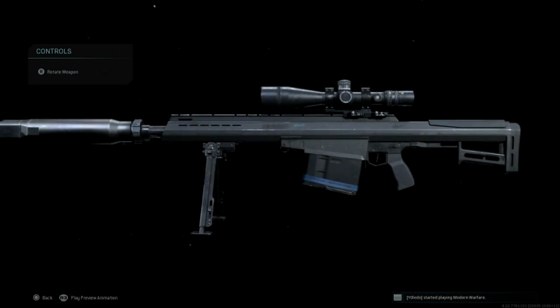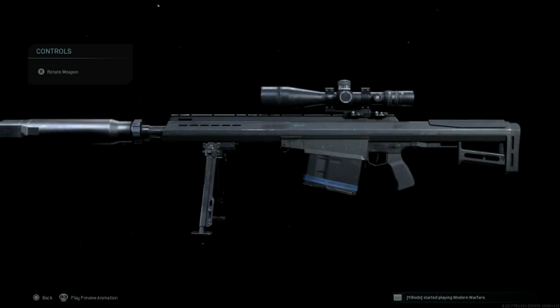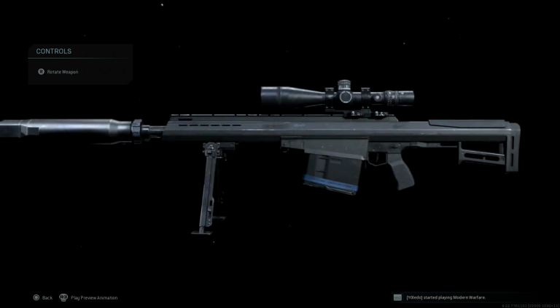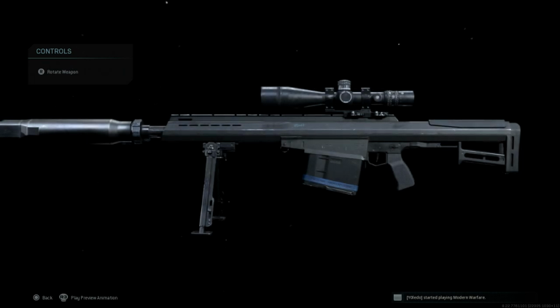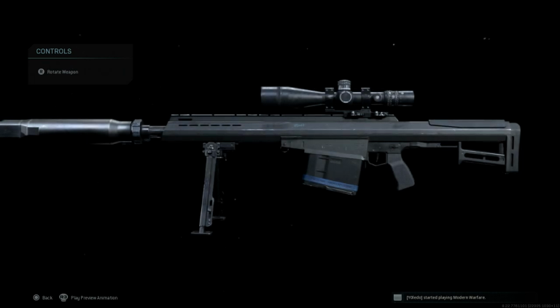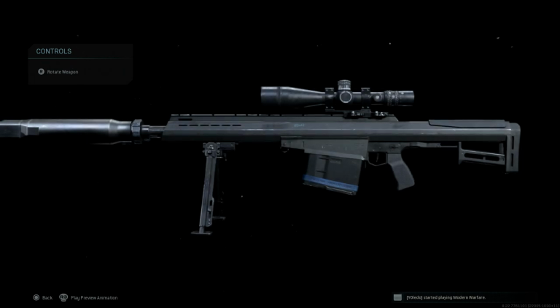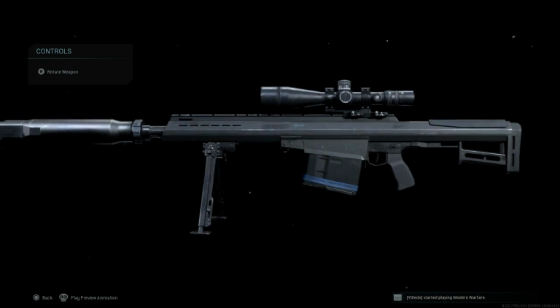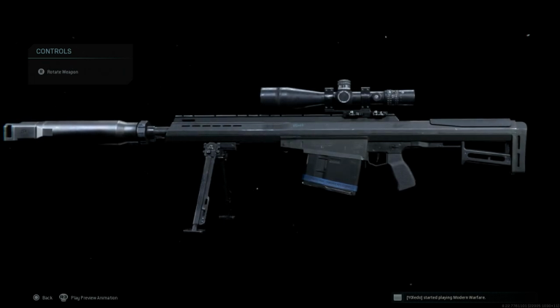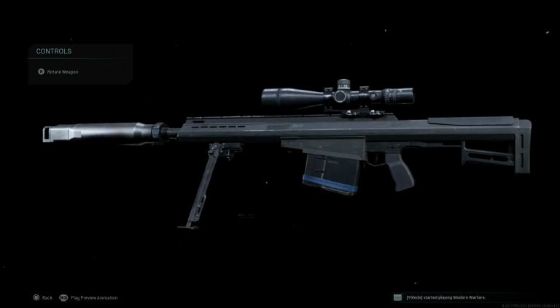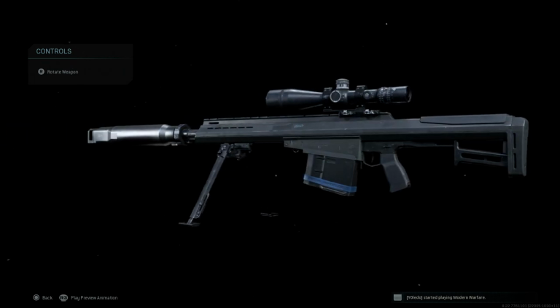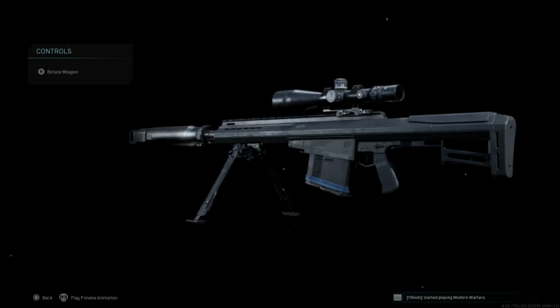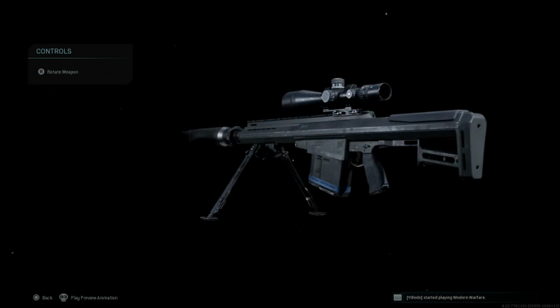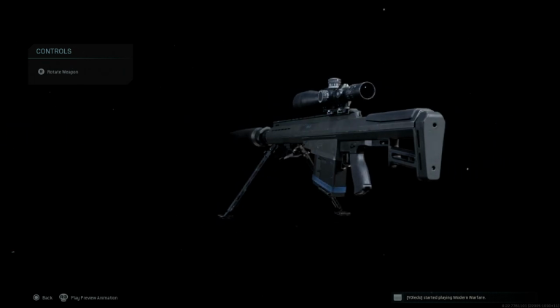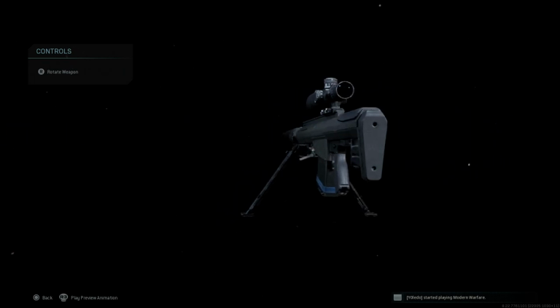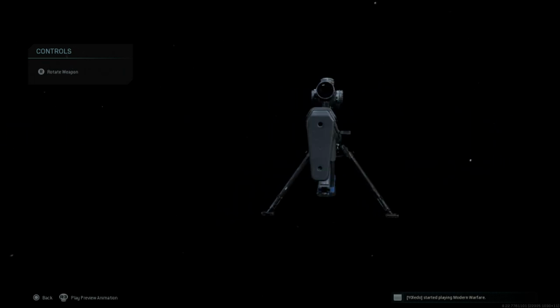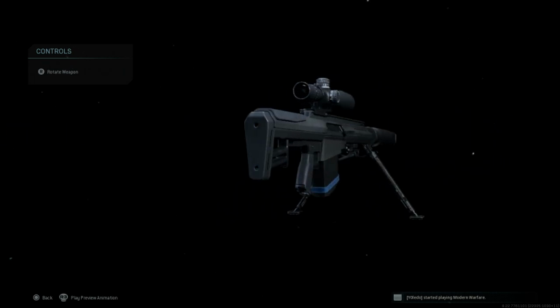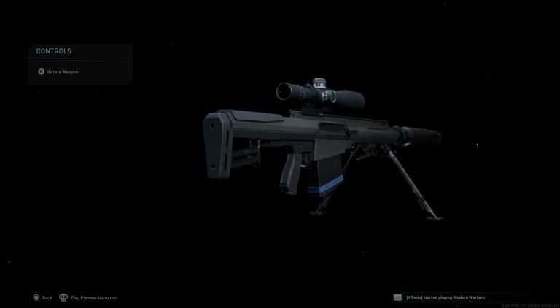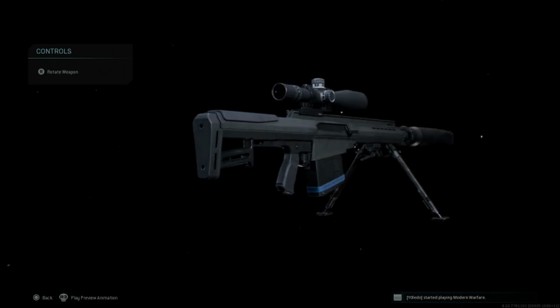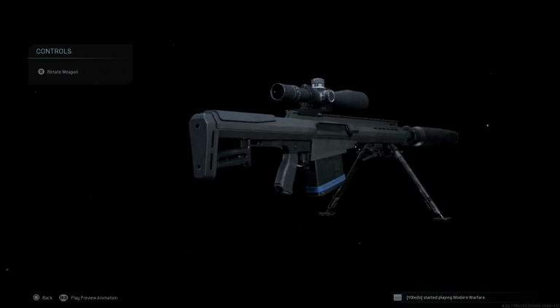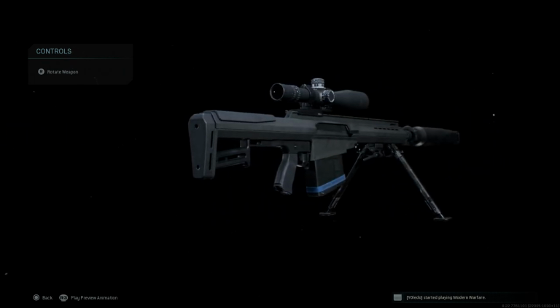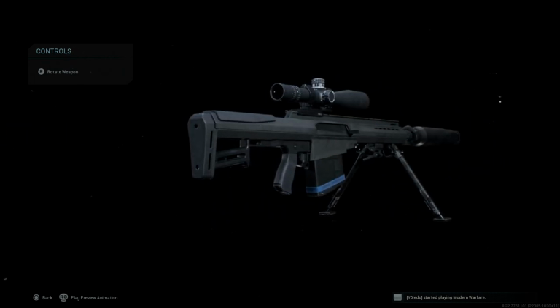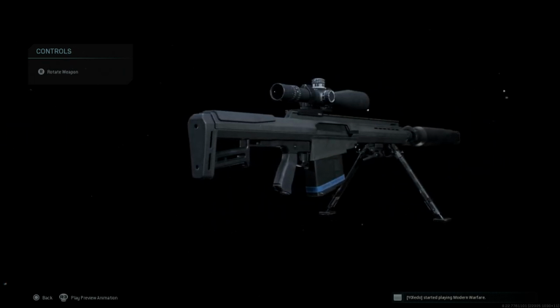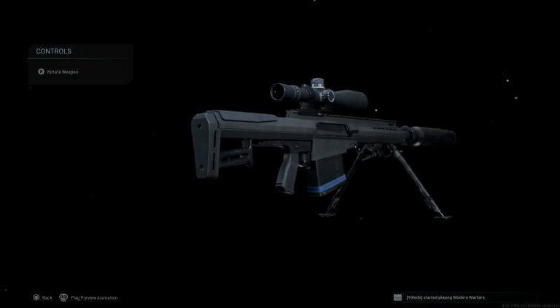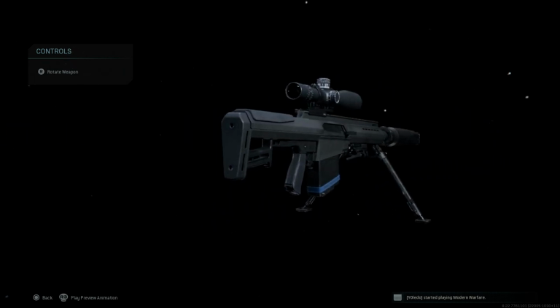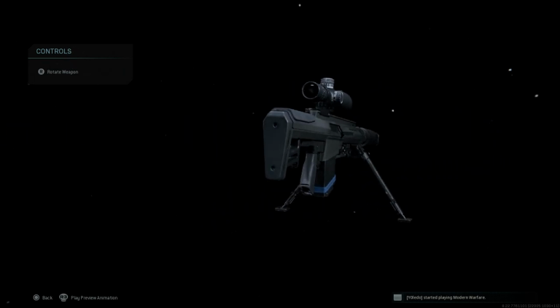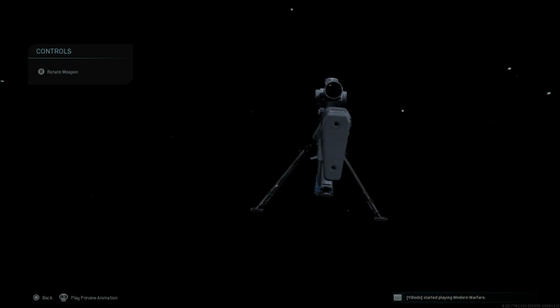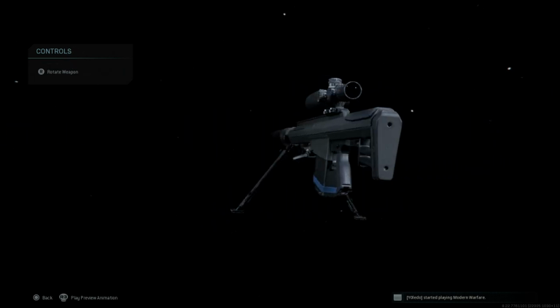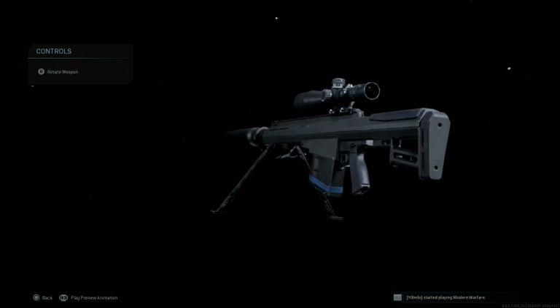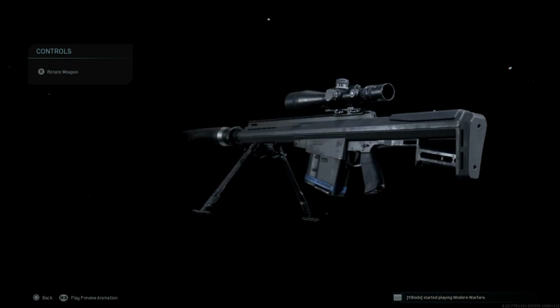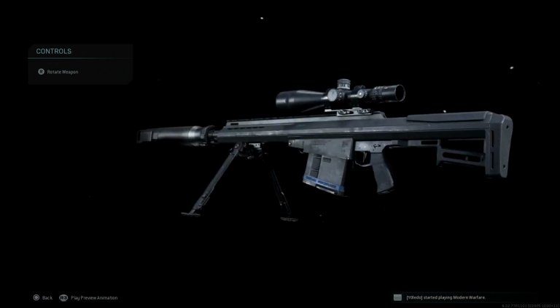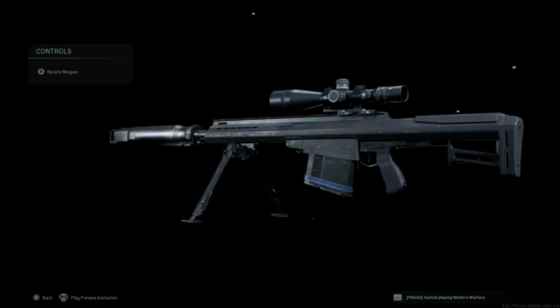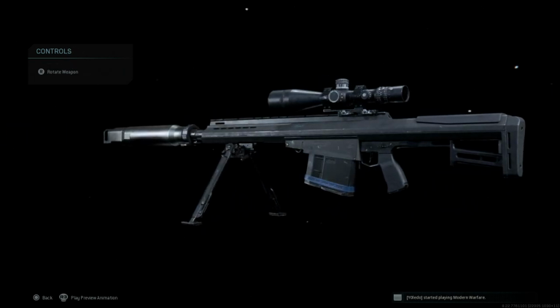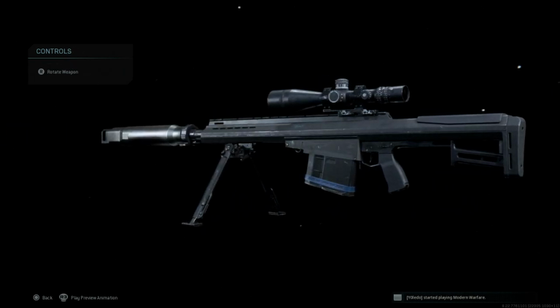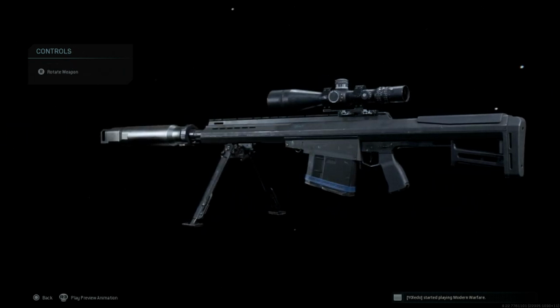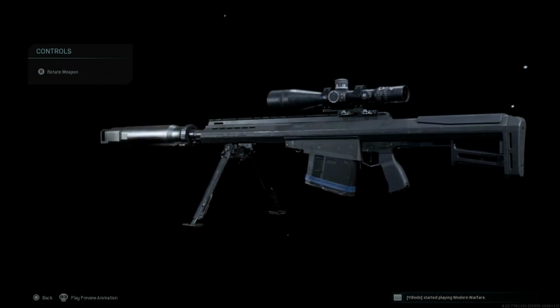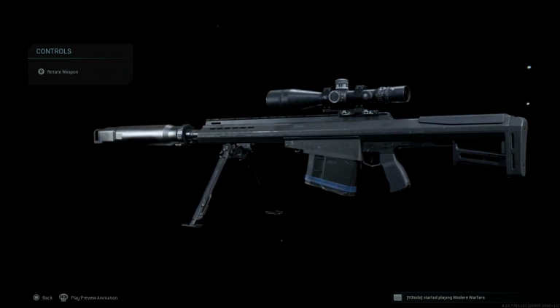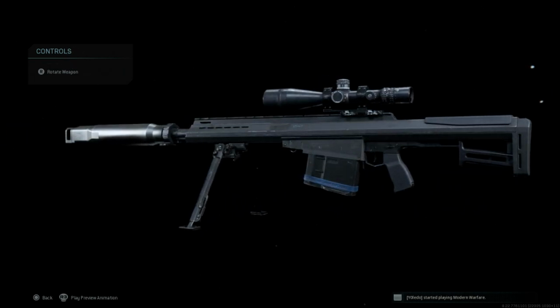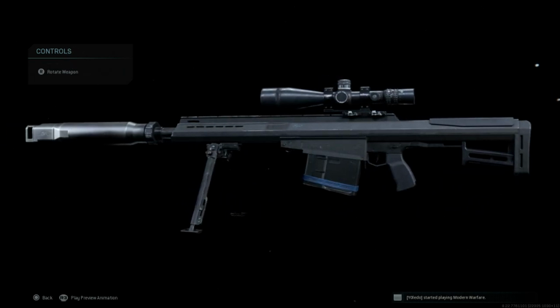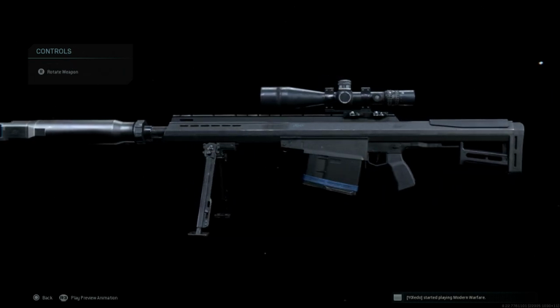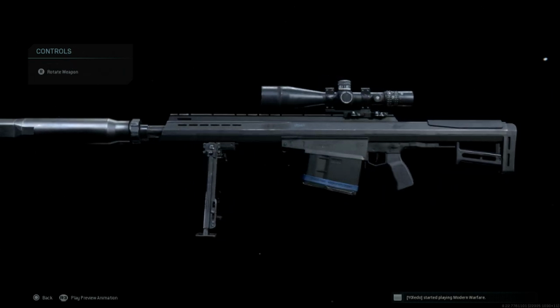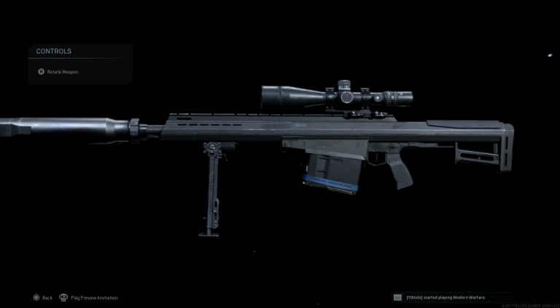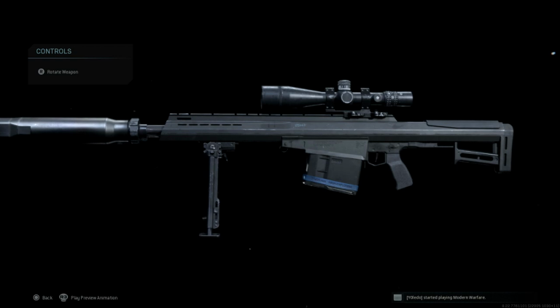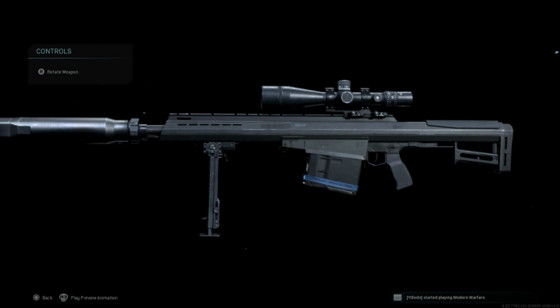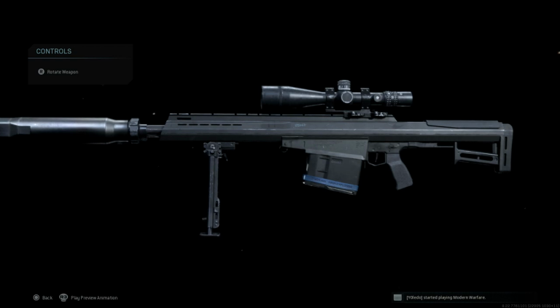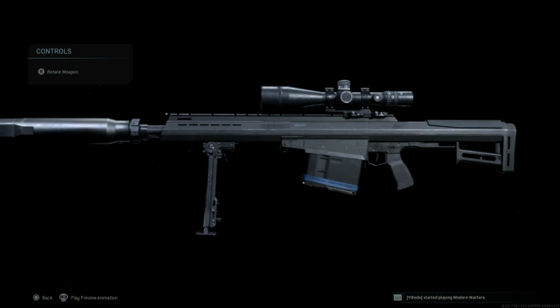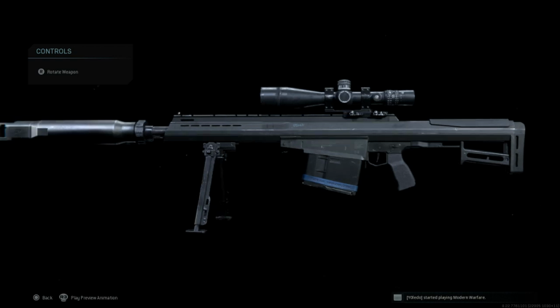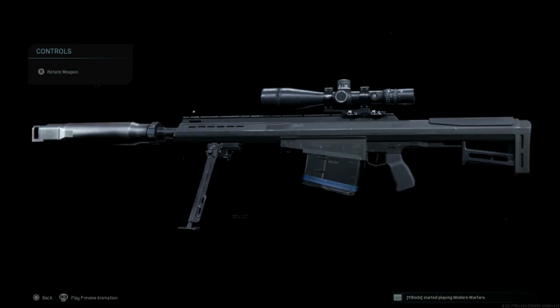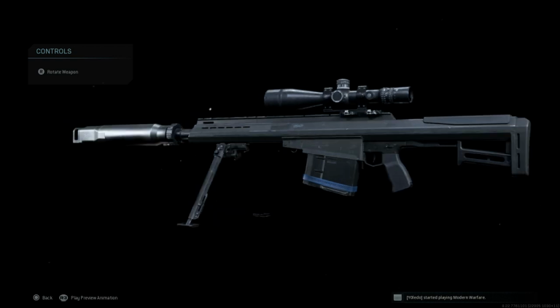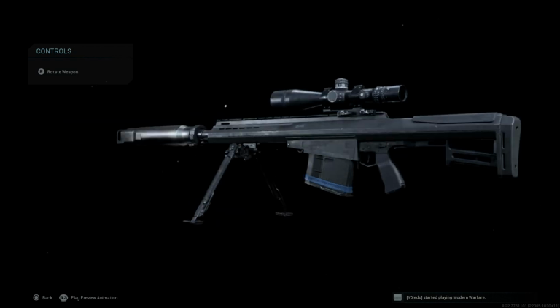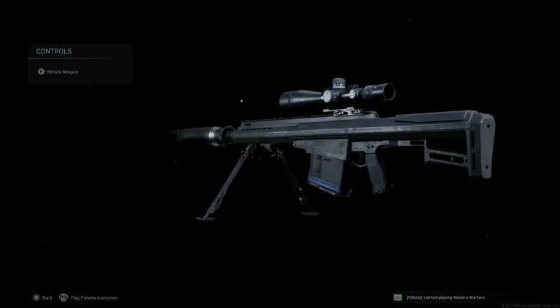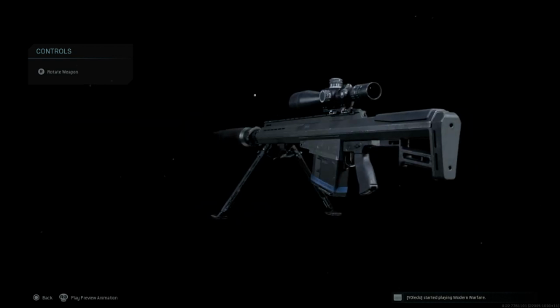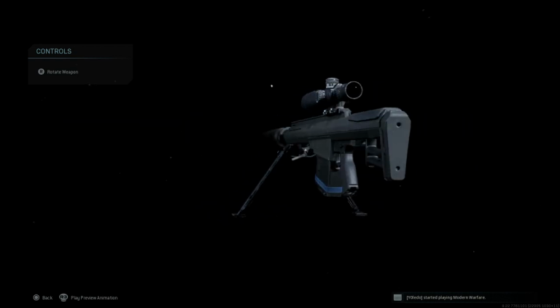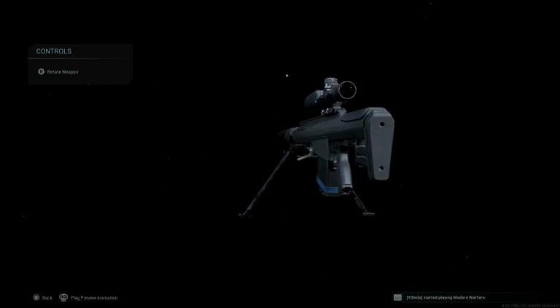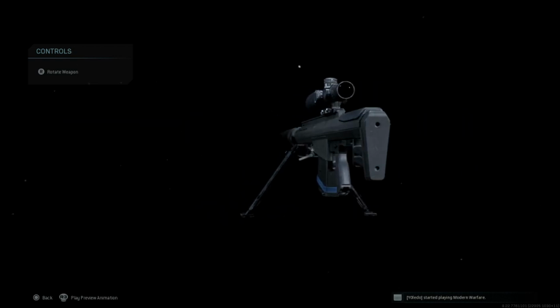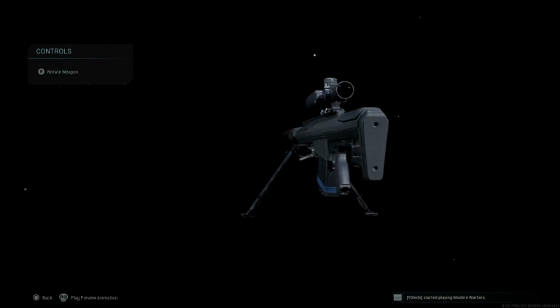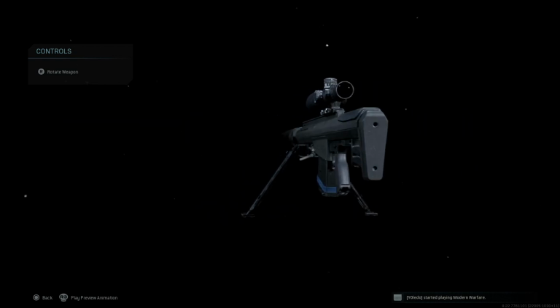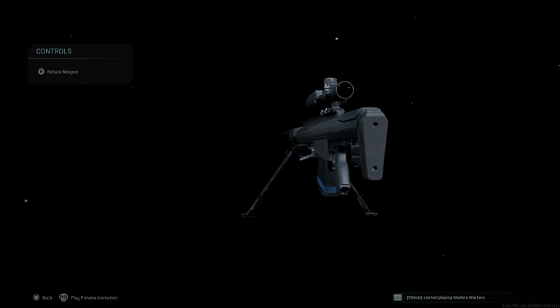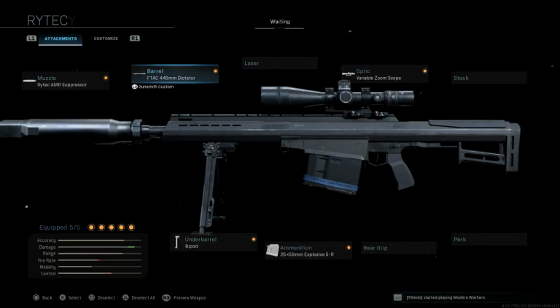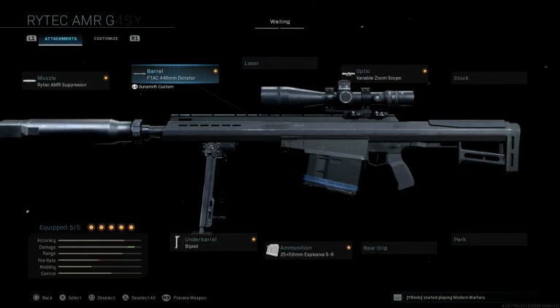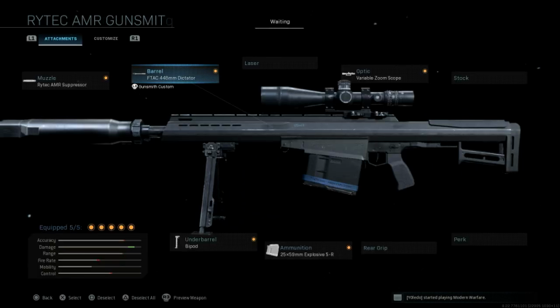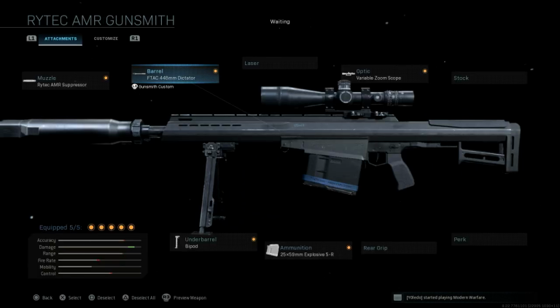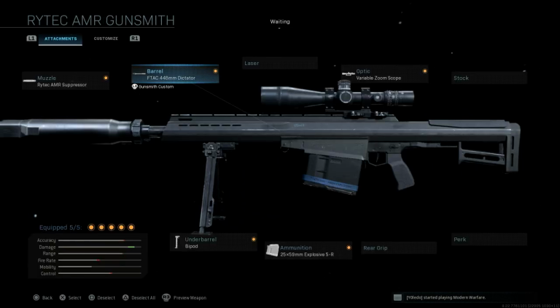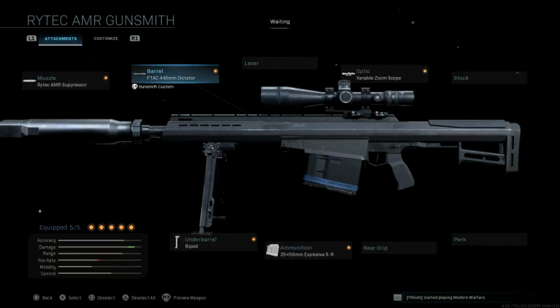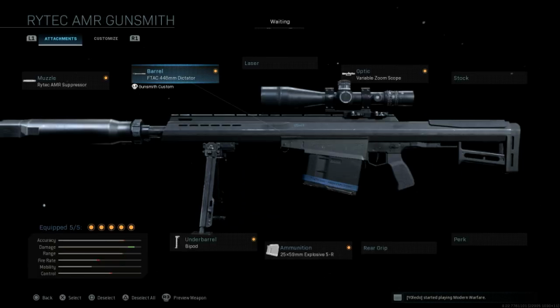So we back out — here is the final design we're going to use for the Barrett XM 109. You can see it here; we'll go ahead and back out now.